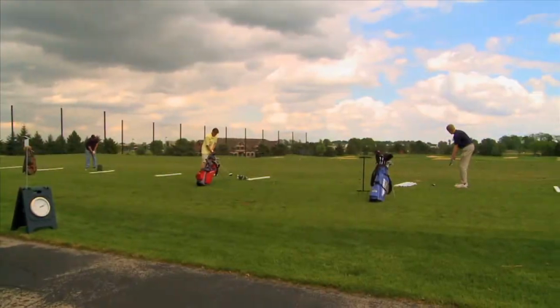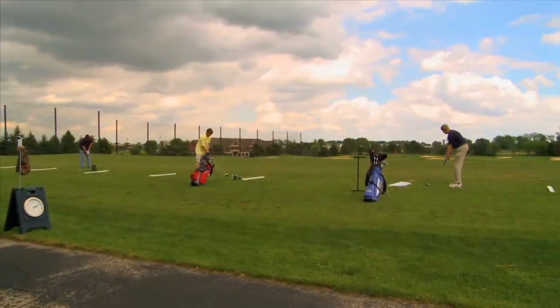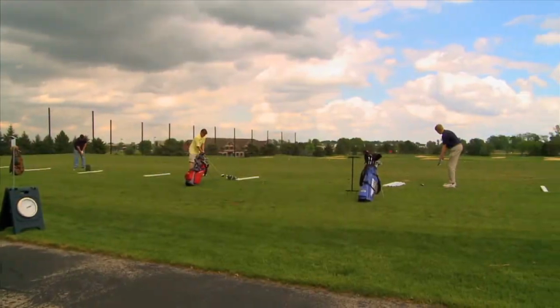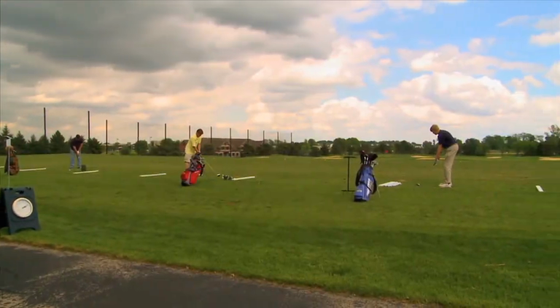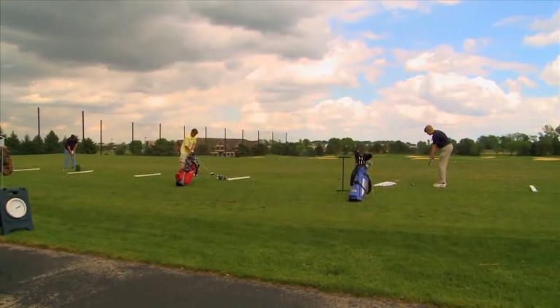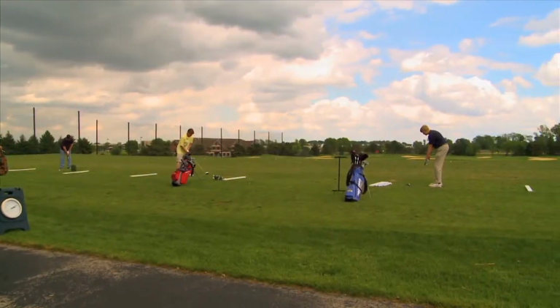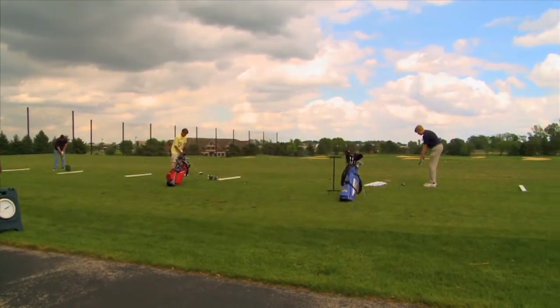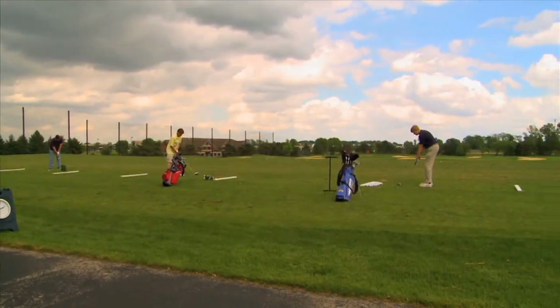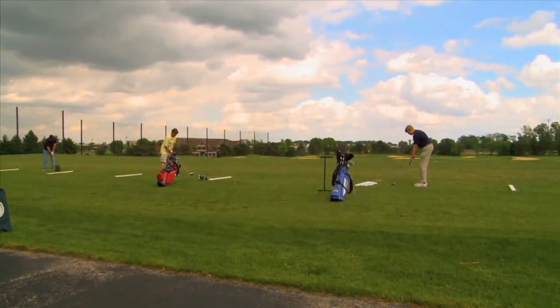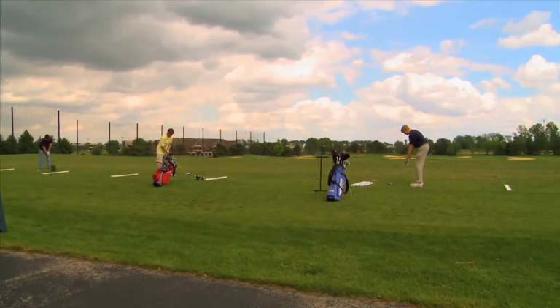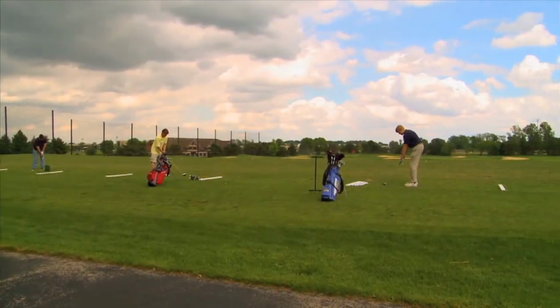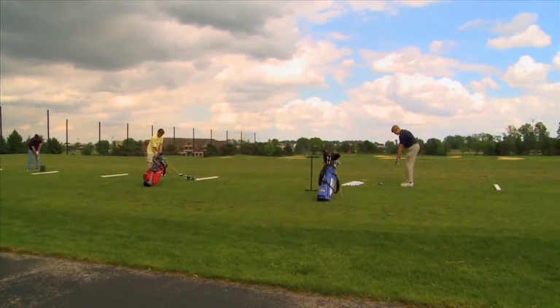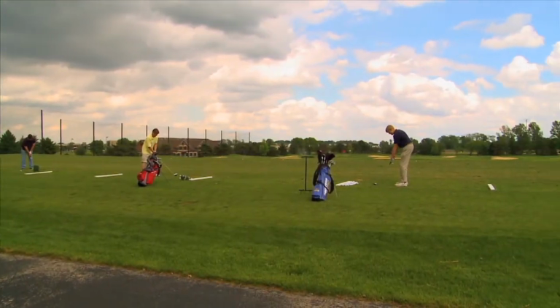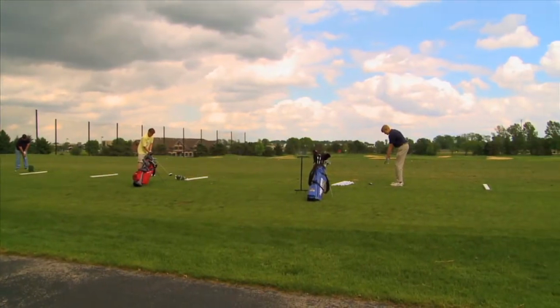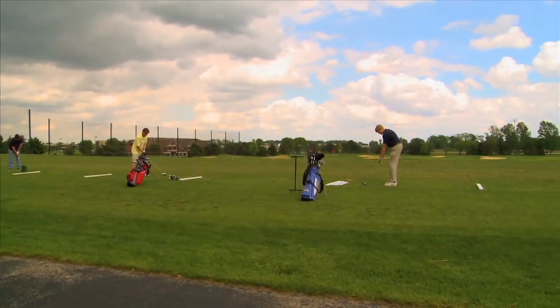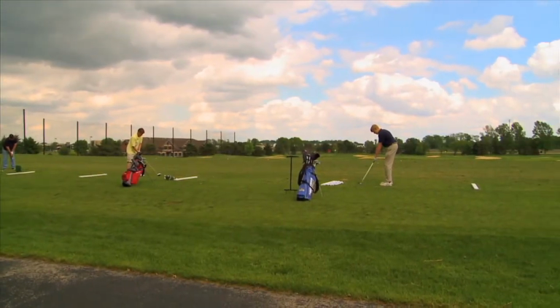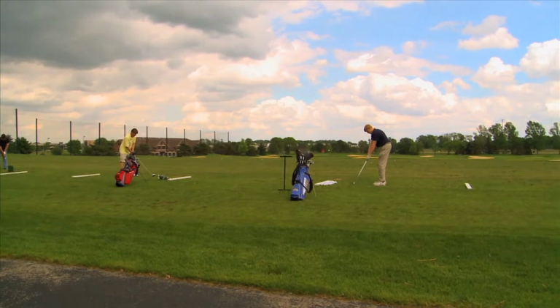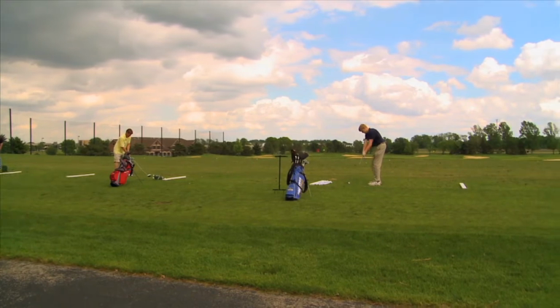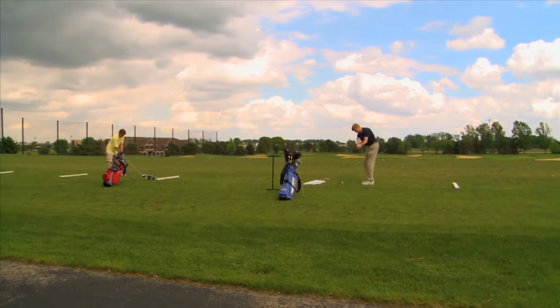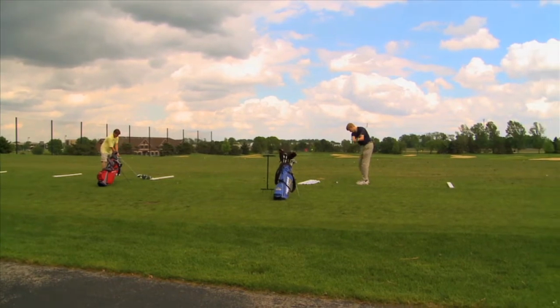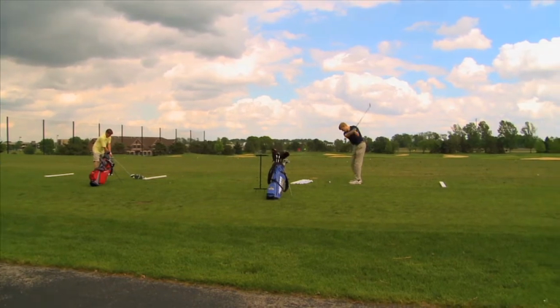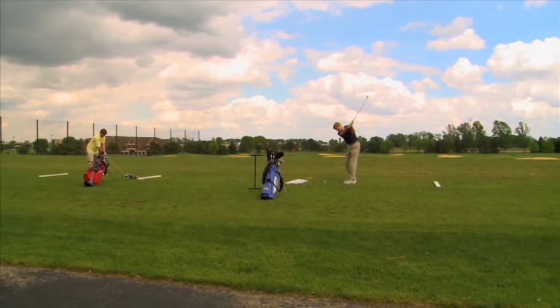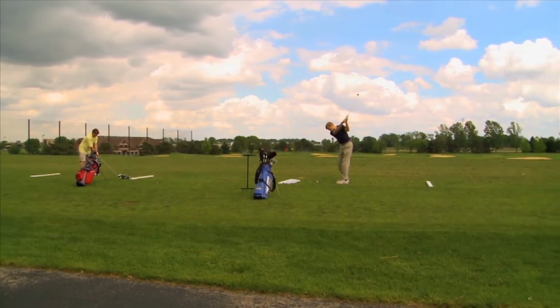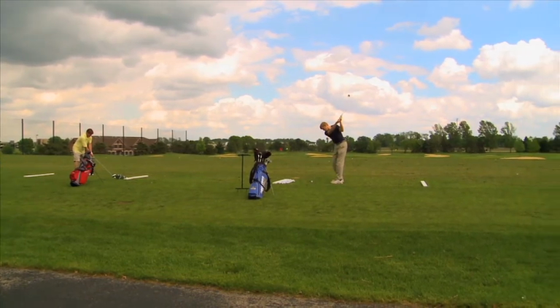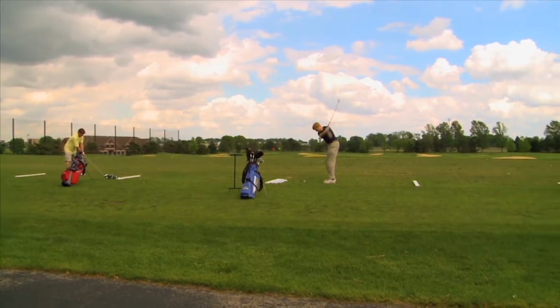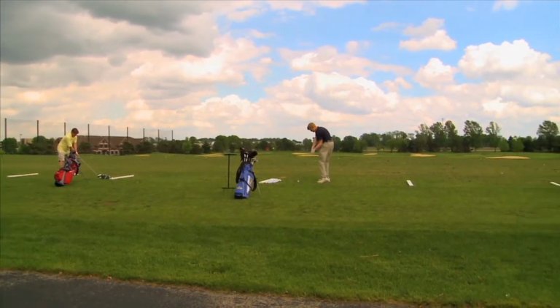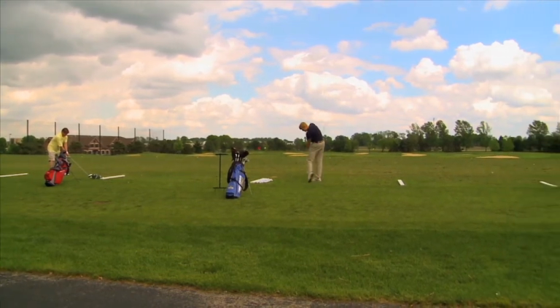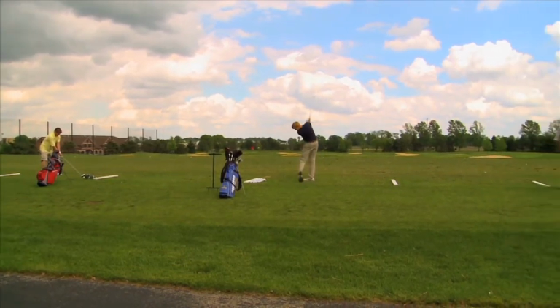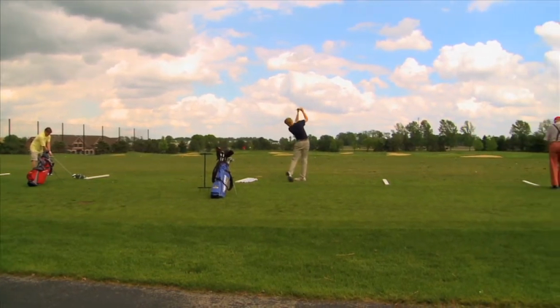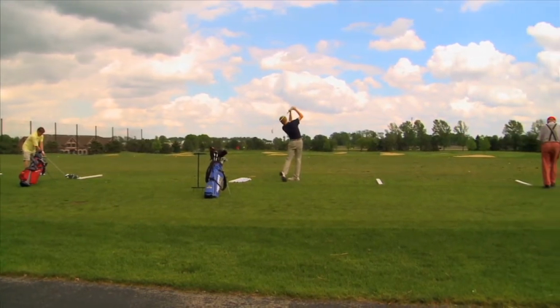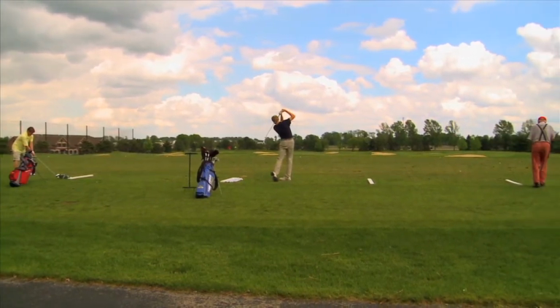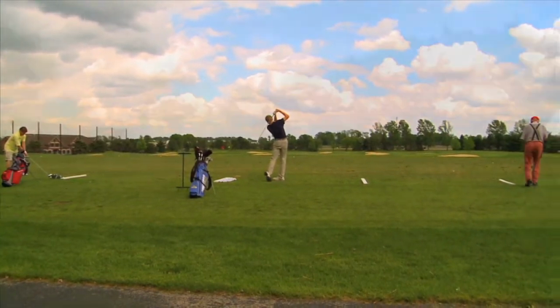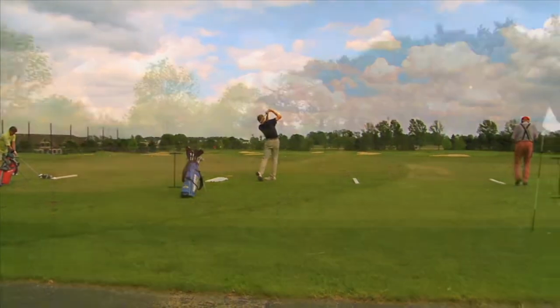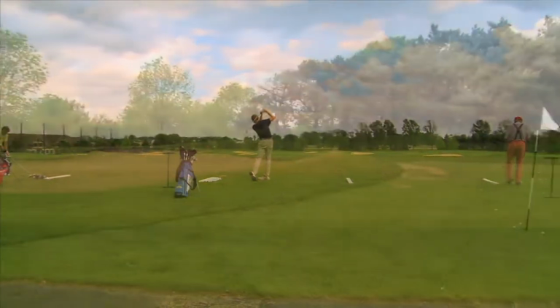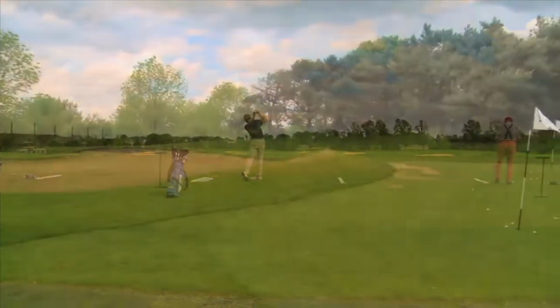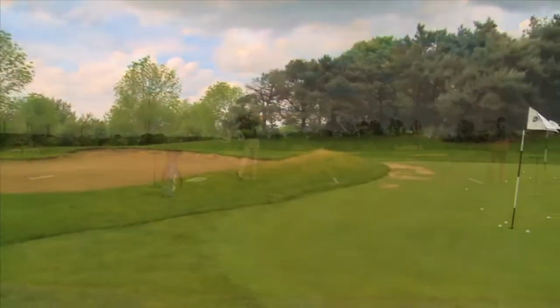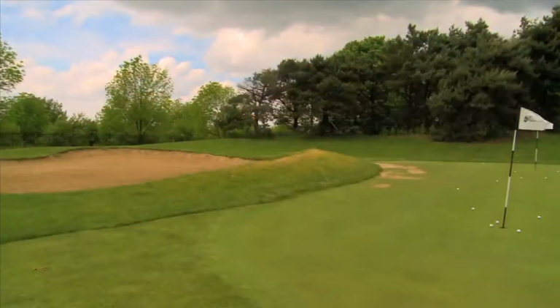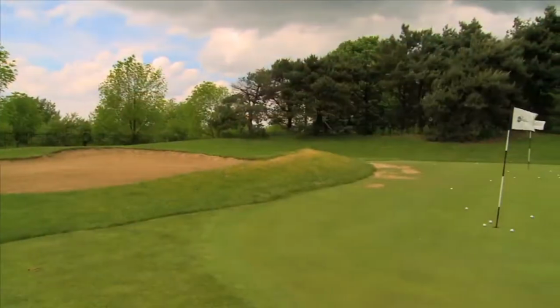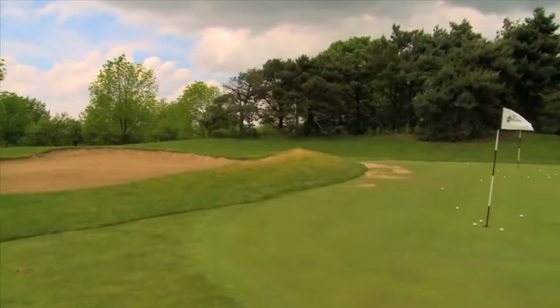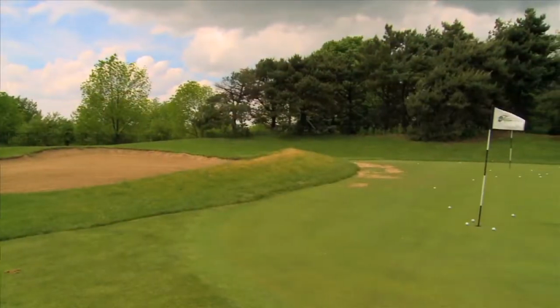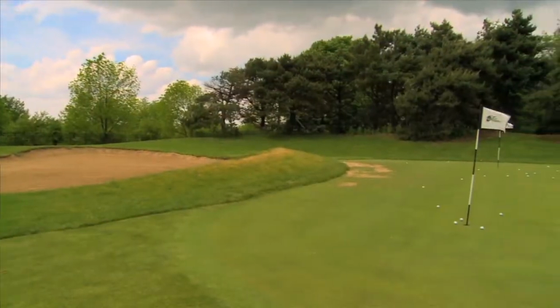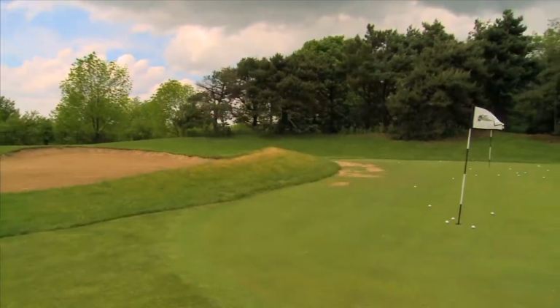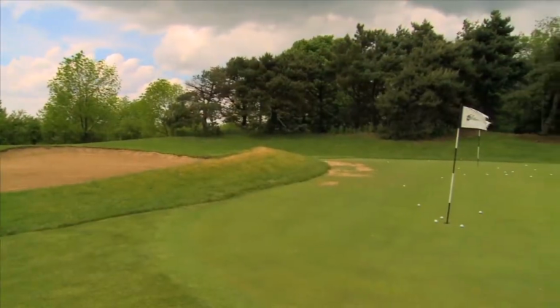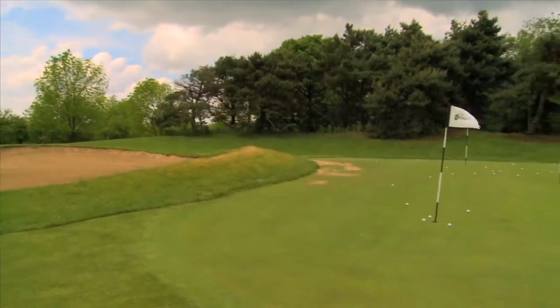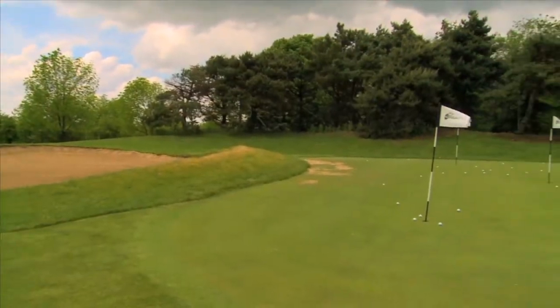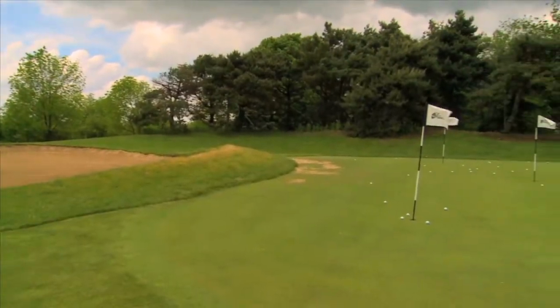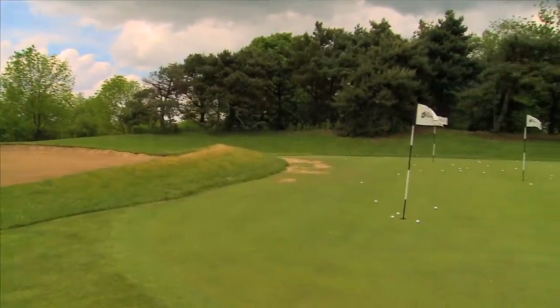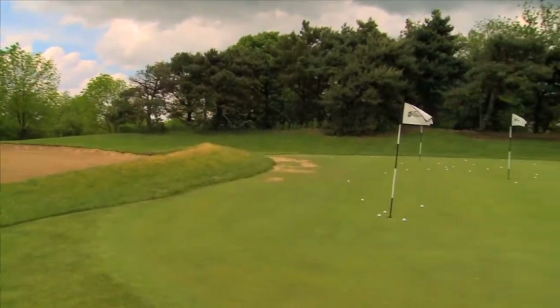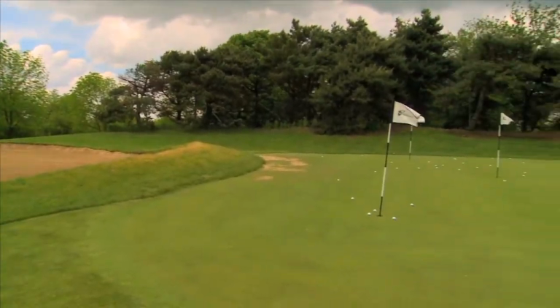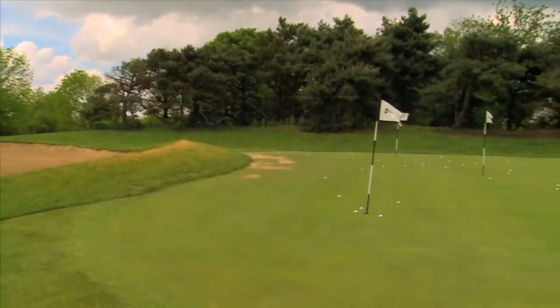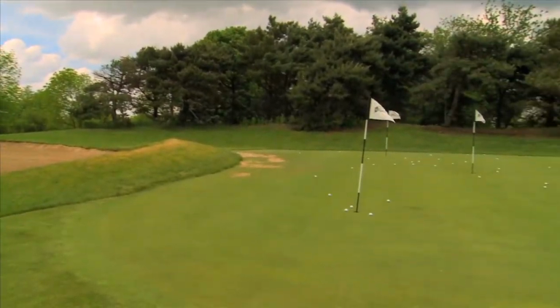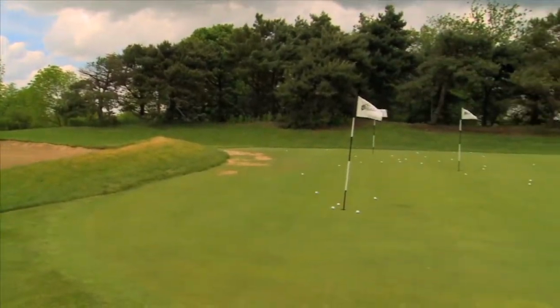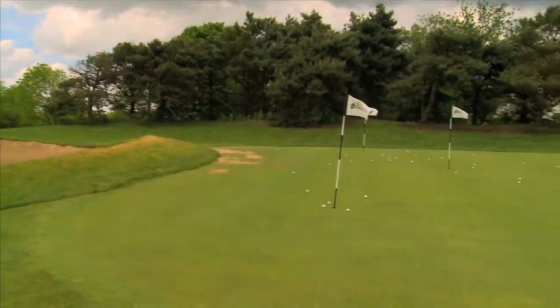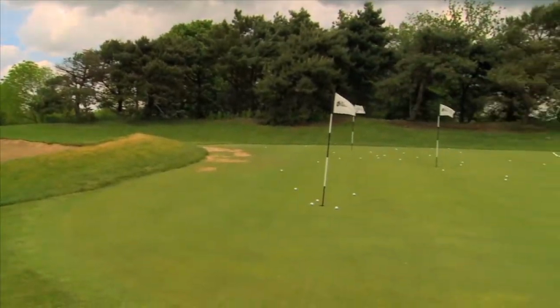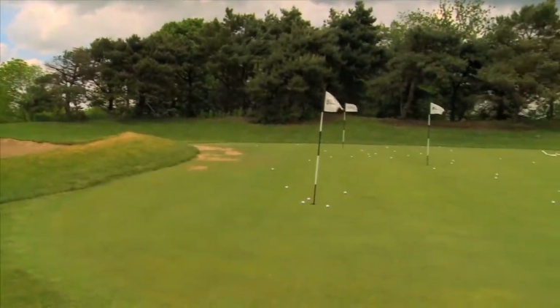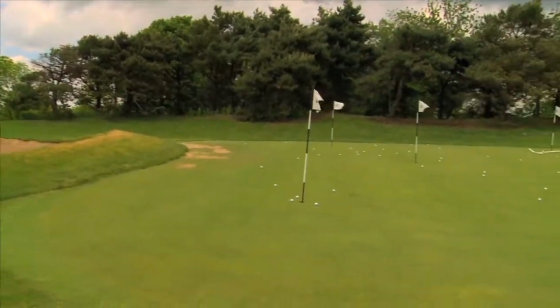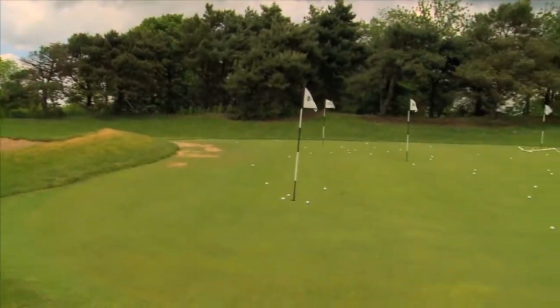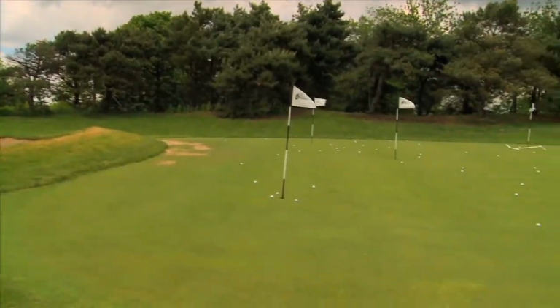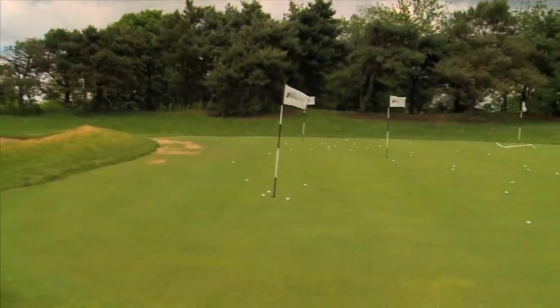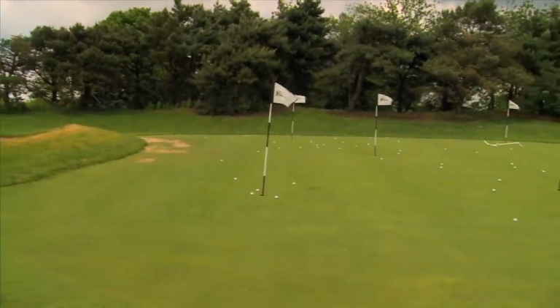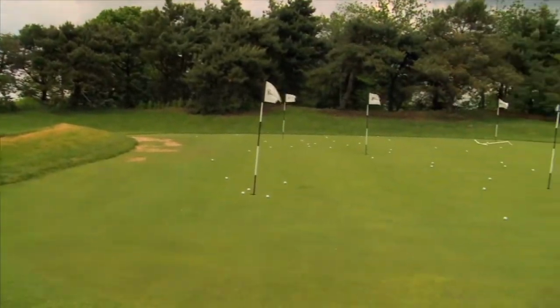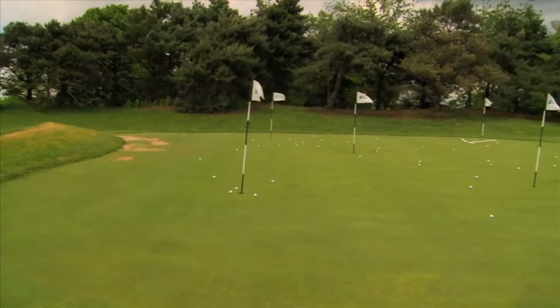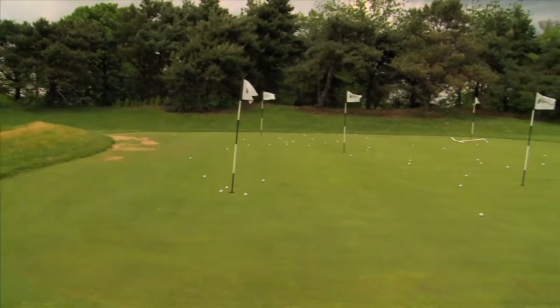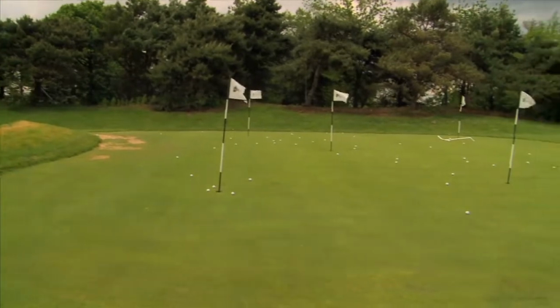We've also got a great practice facility. It's 26 acres and it's state of the art — it was one of the first really nice practice facilities in the Midwest to be built.